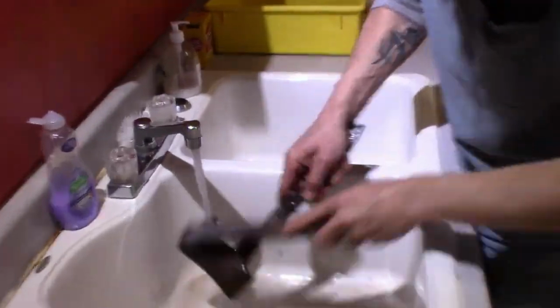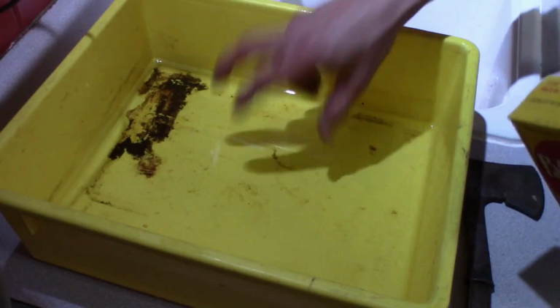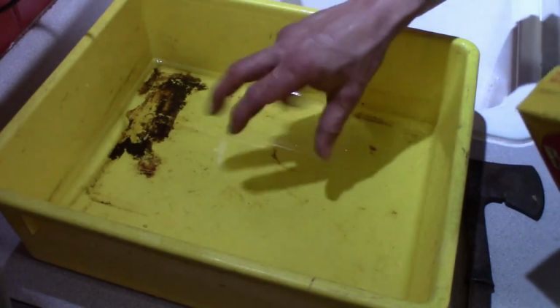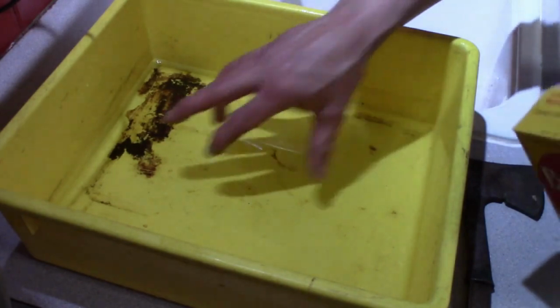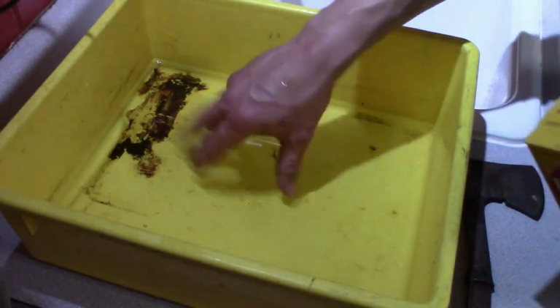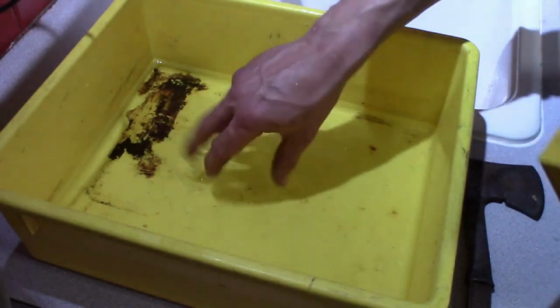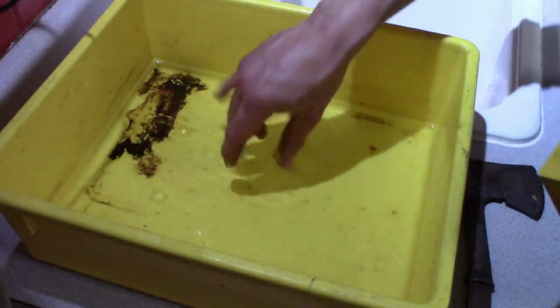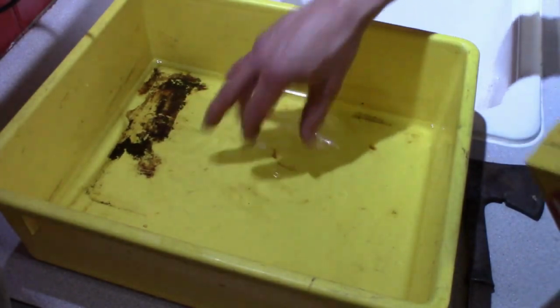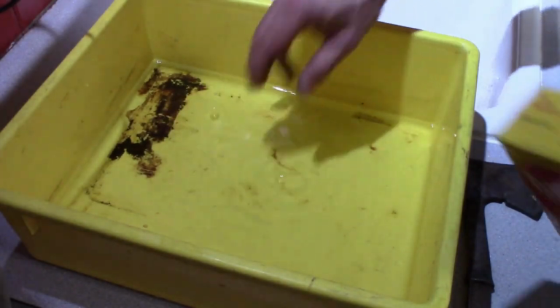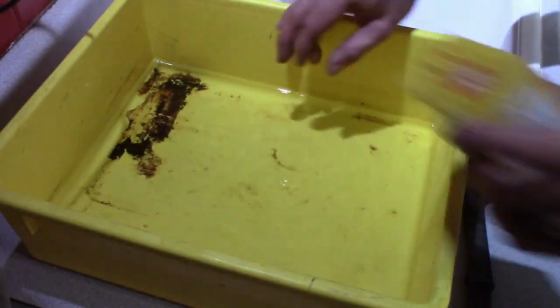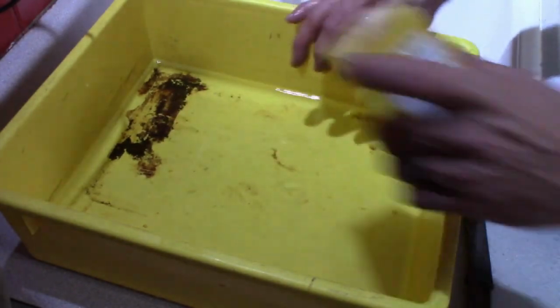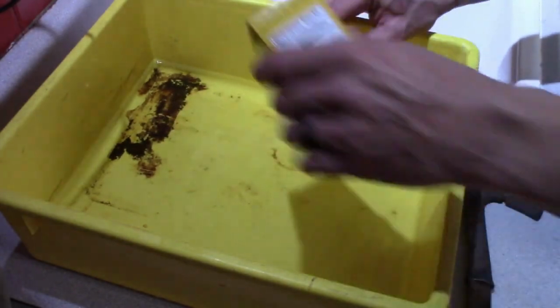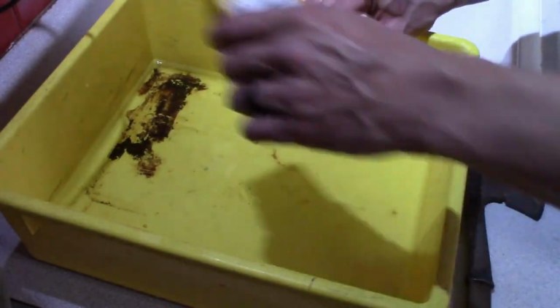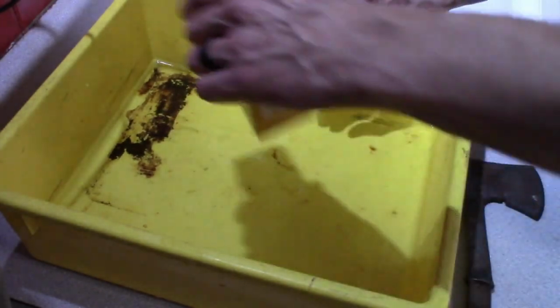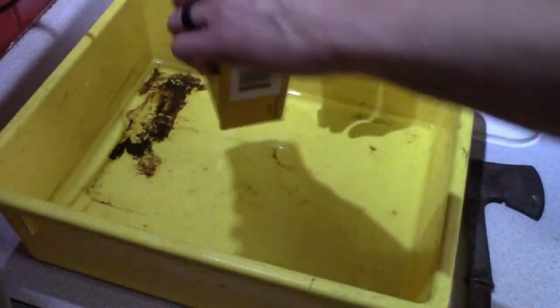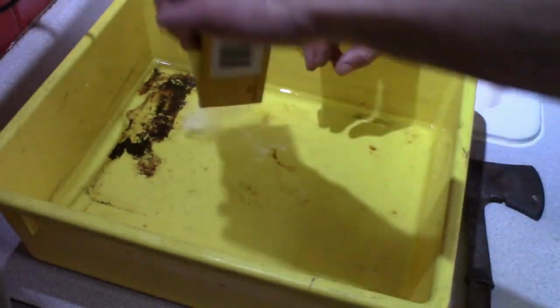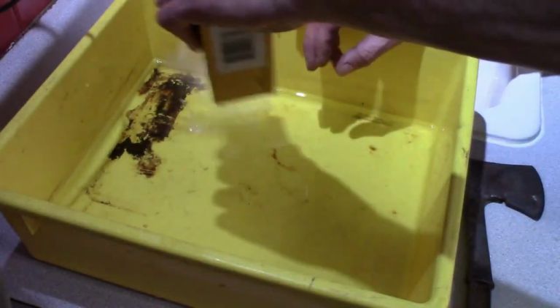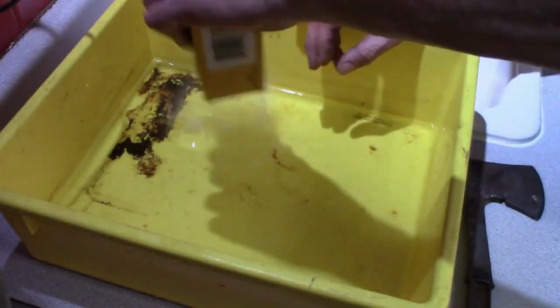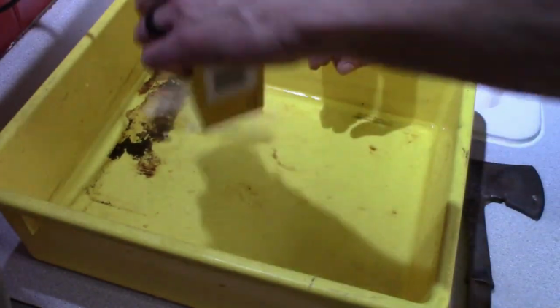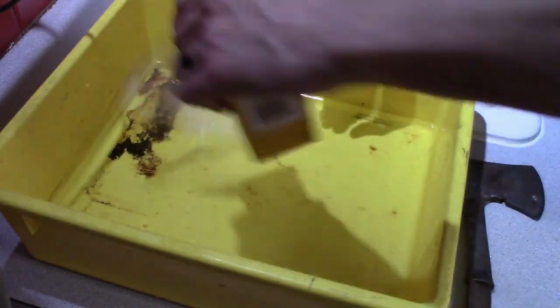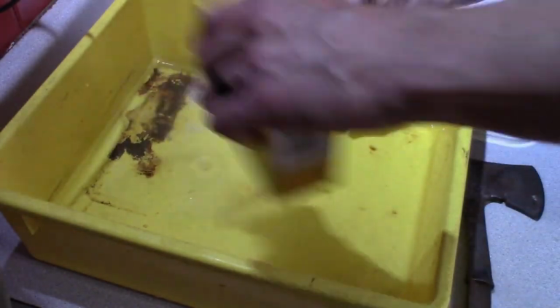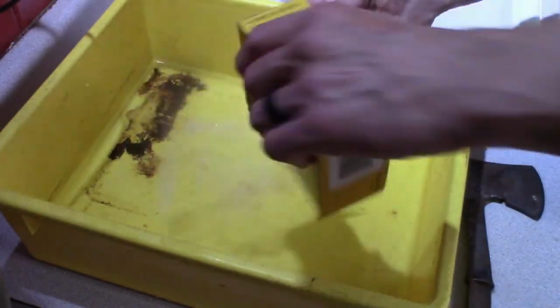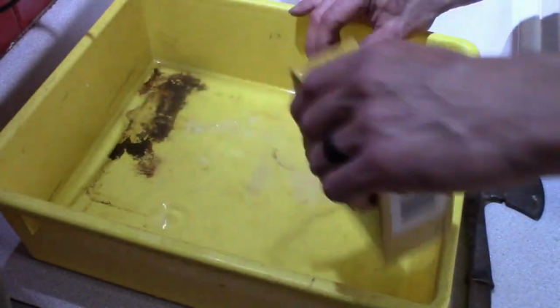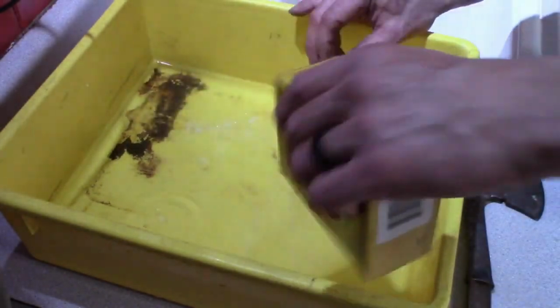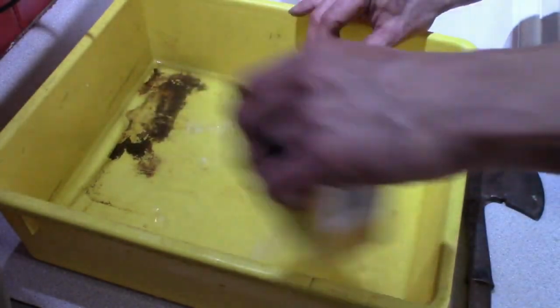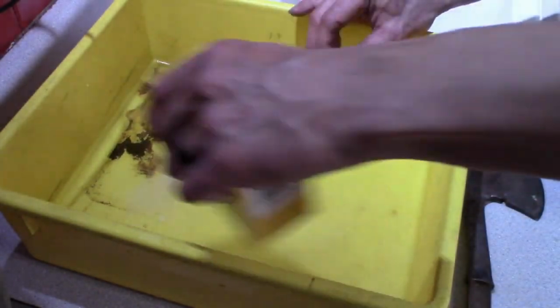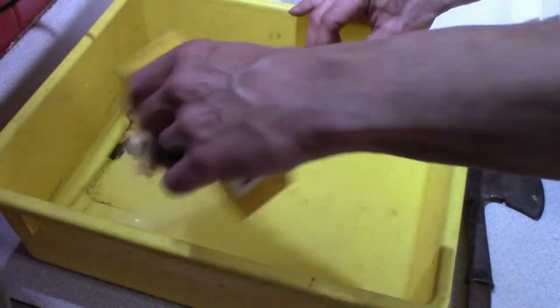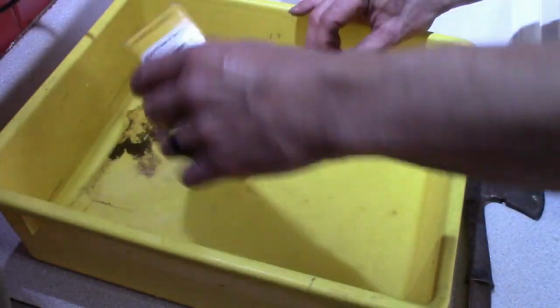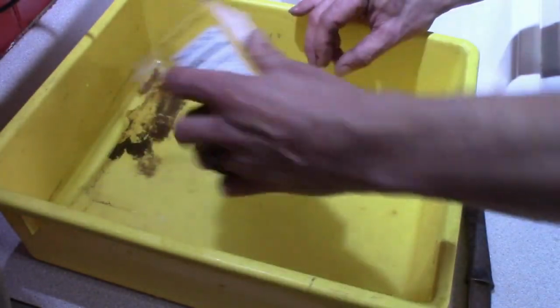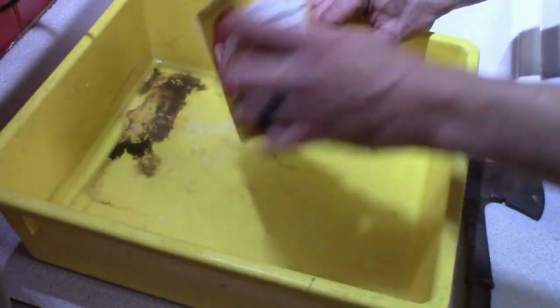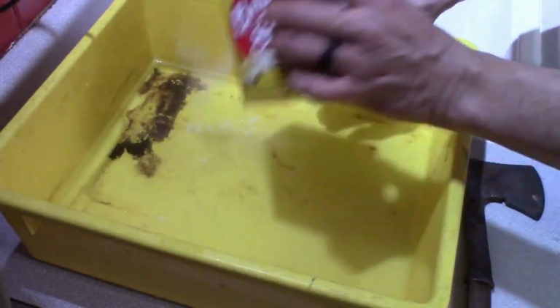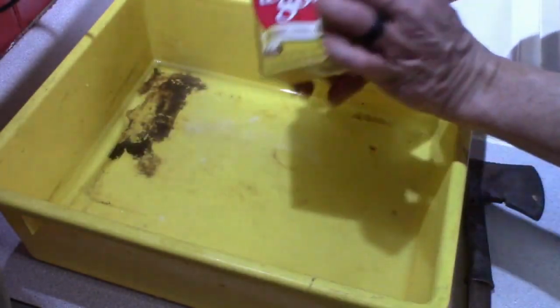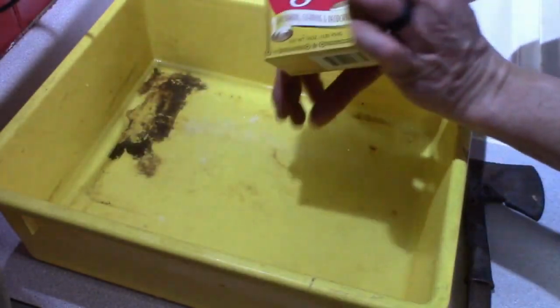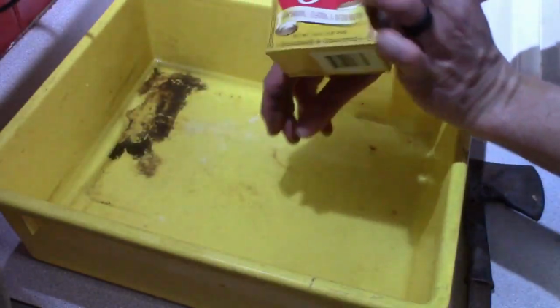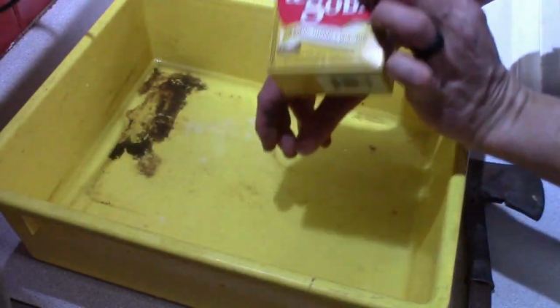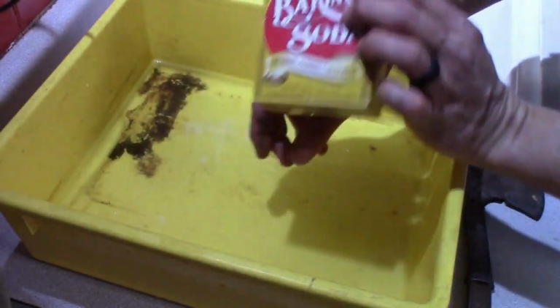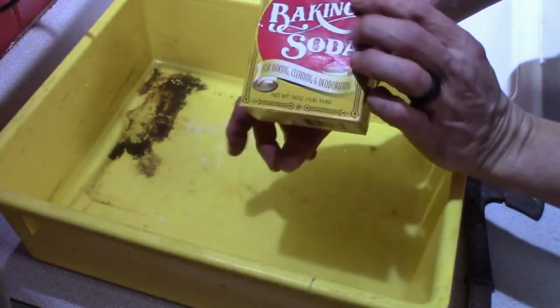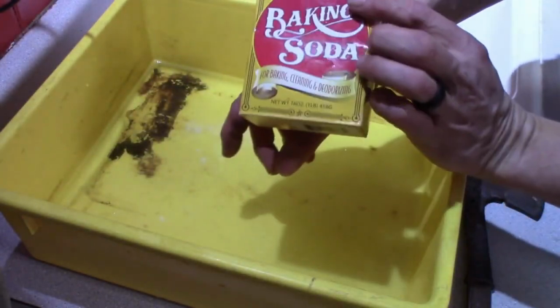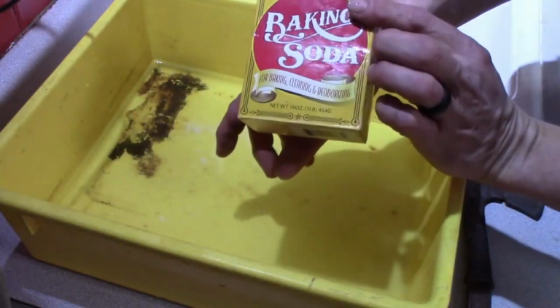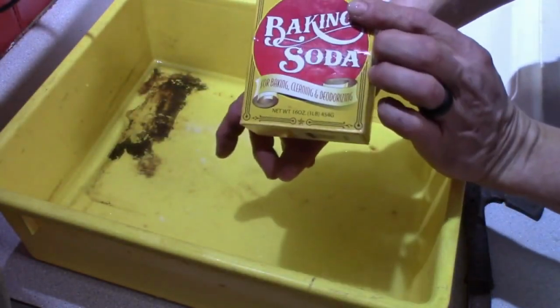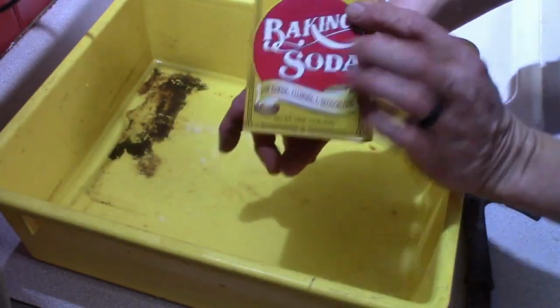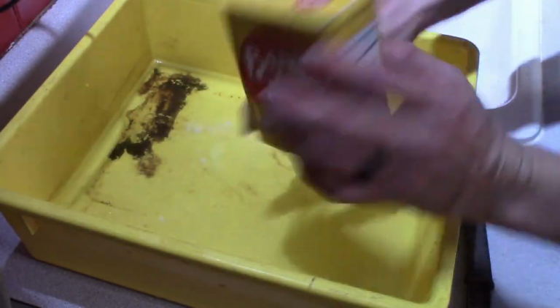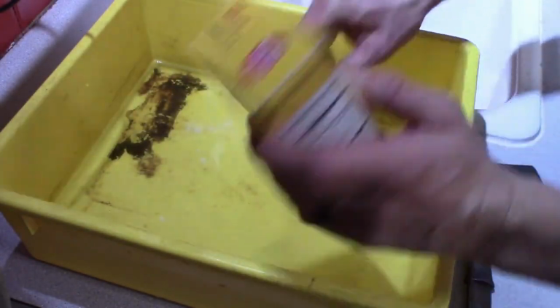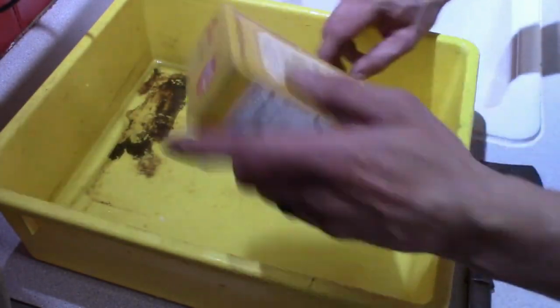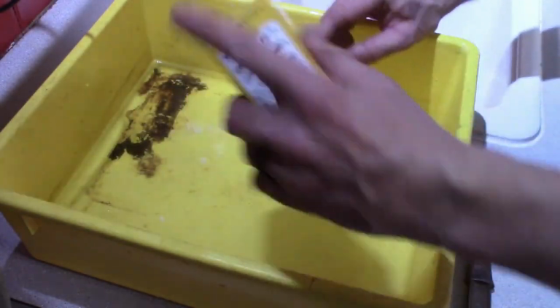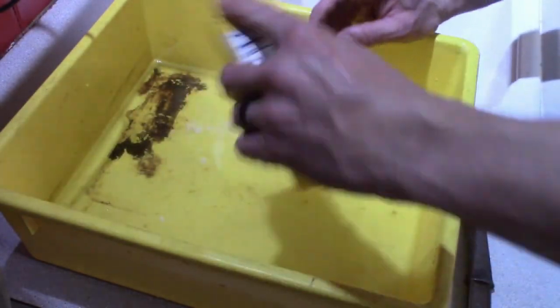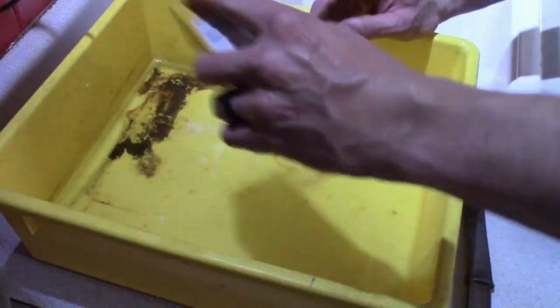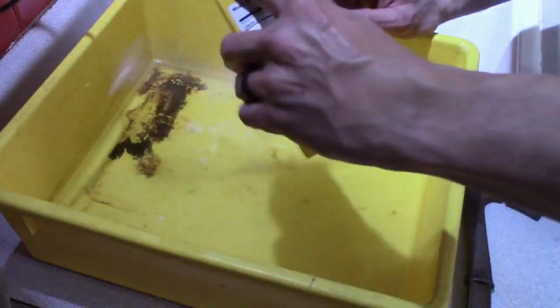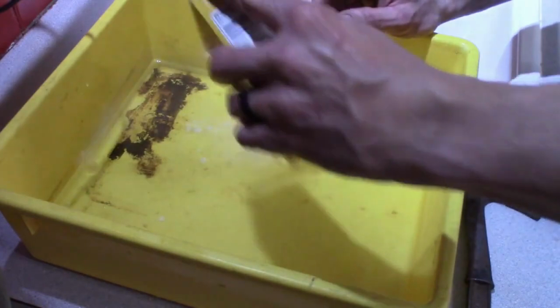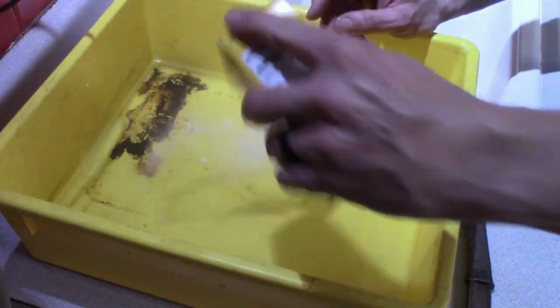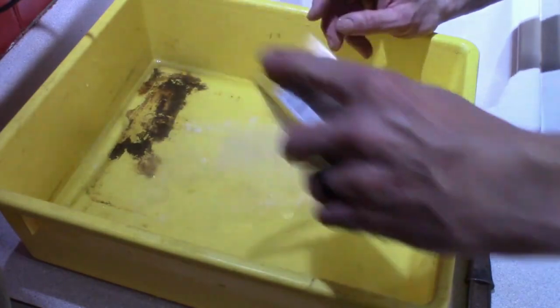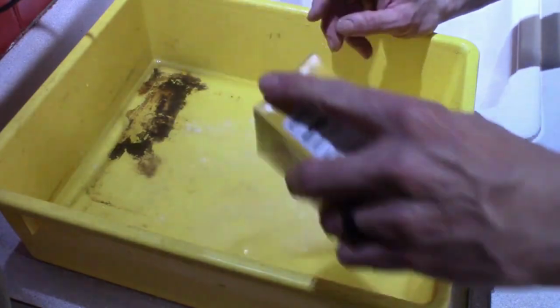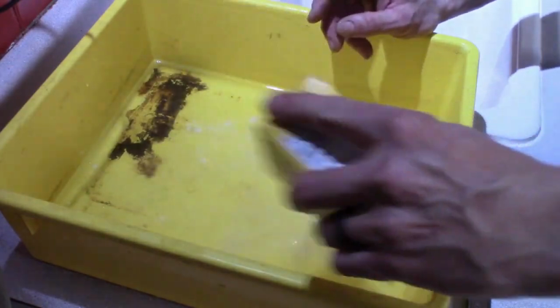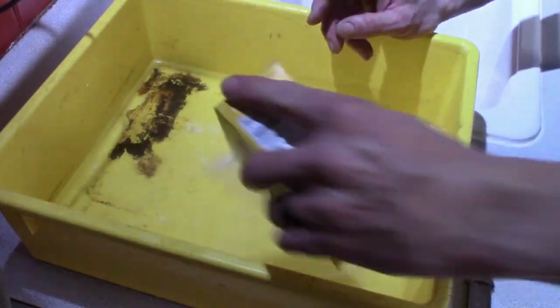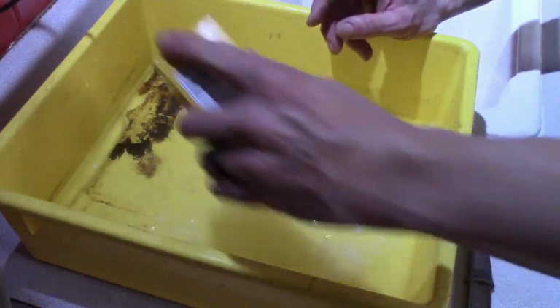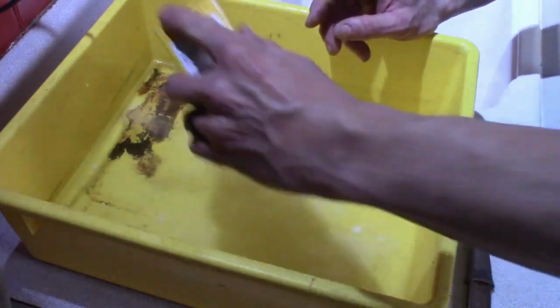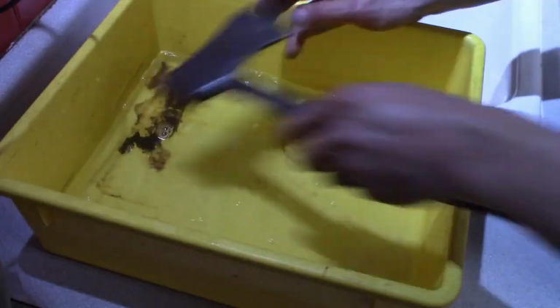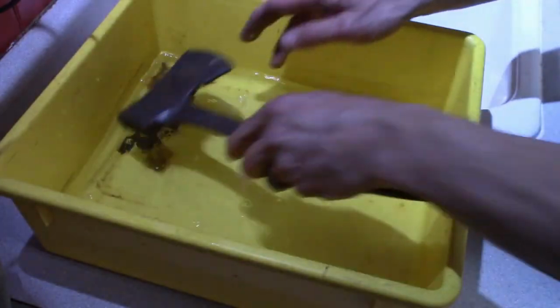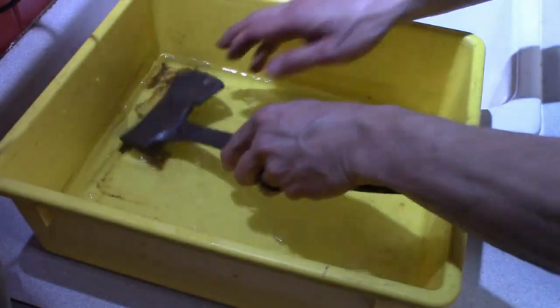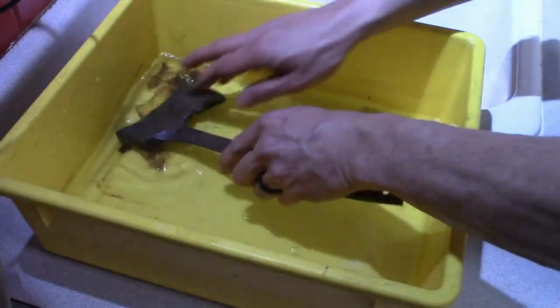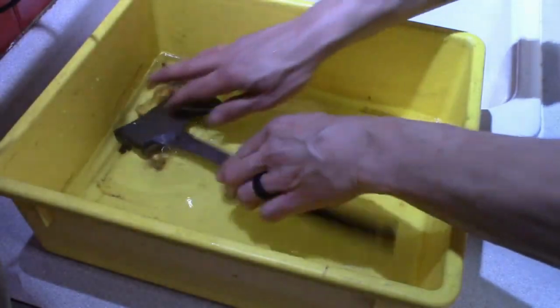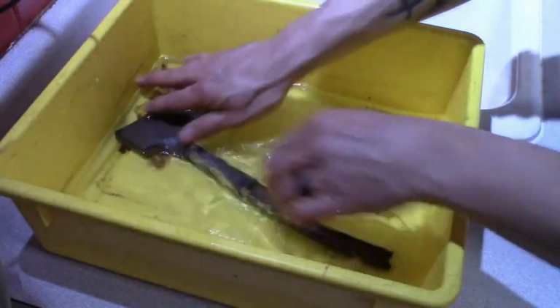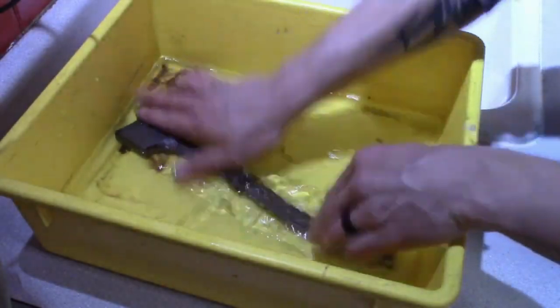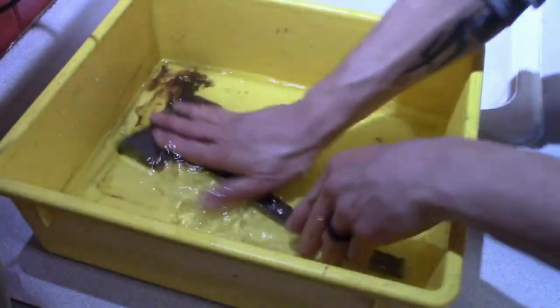This is just plain cold water. Put a little bit of baking soda in there. That's out of there.